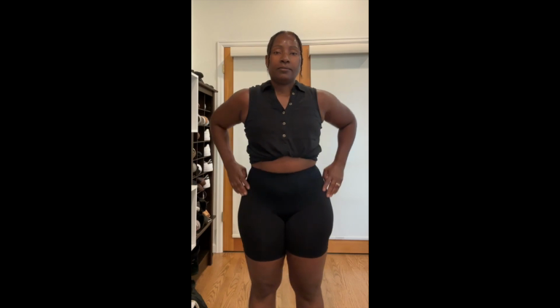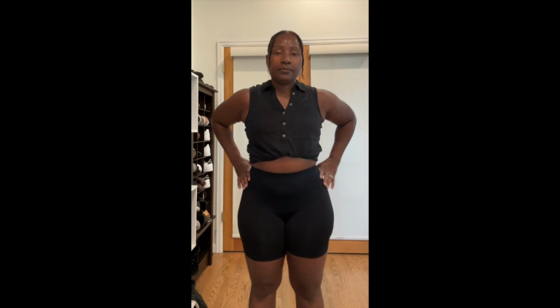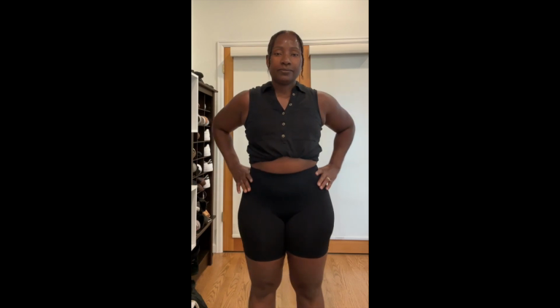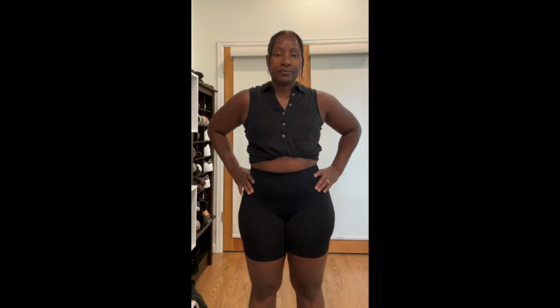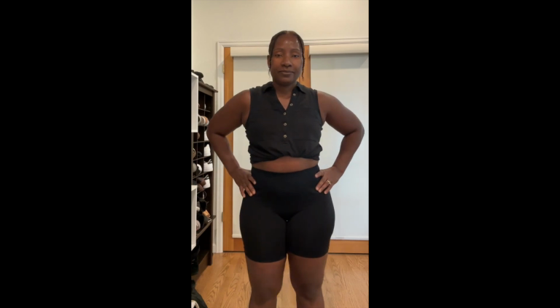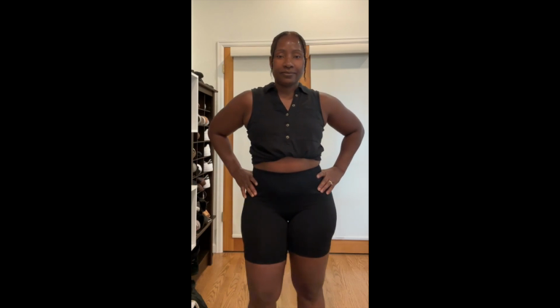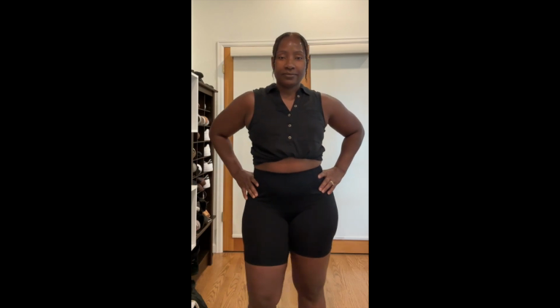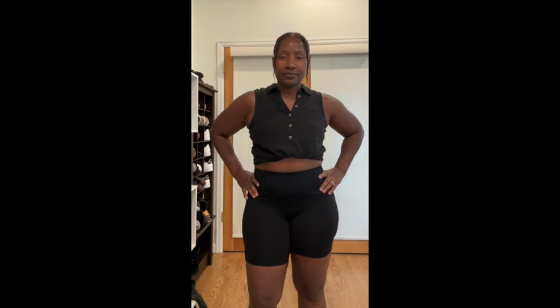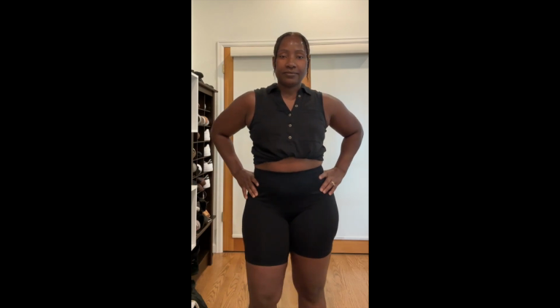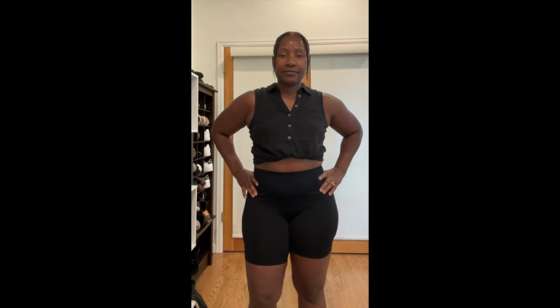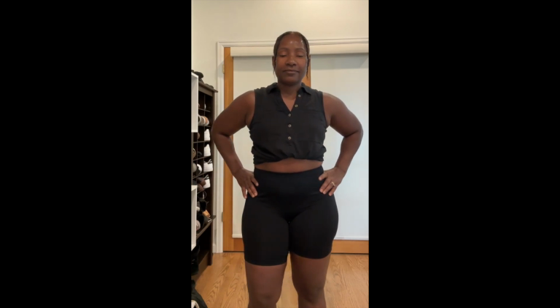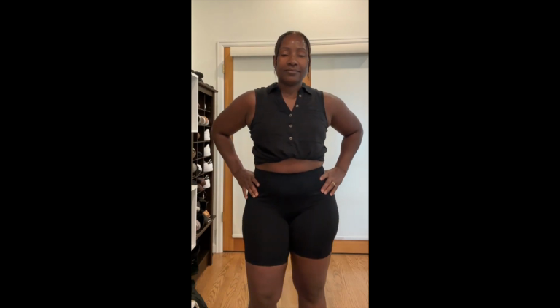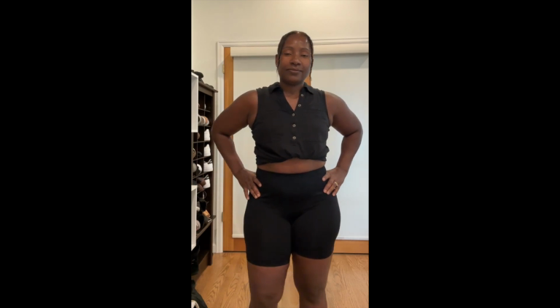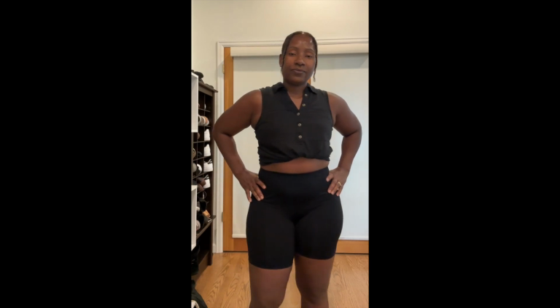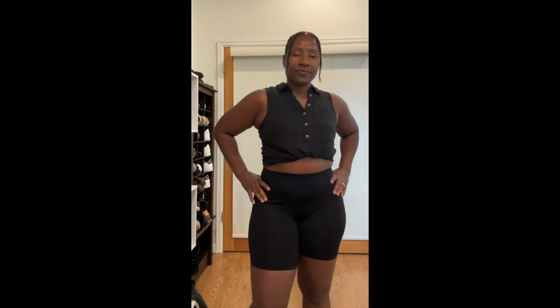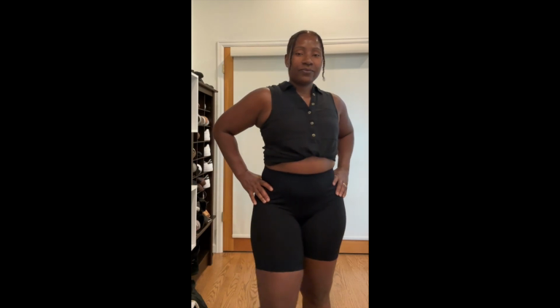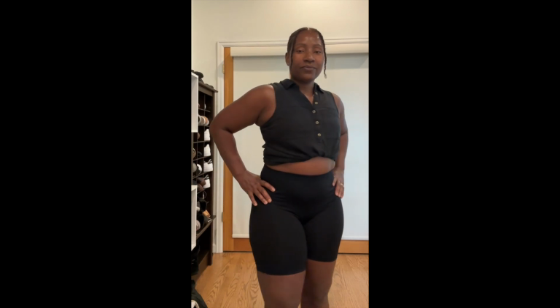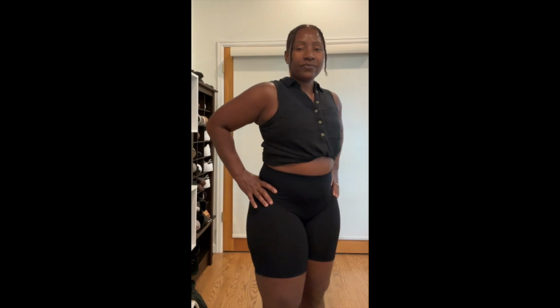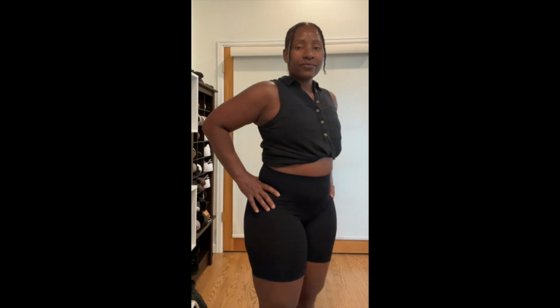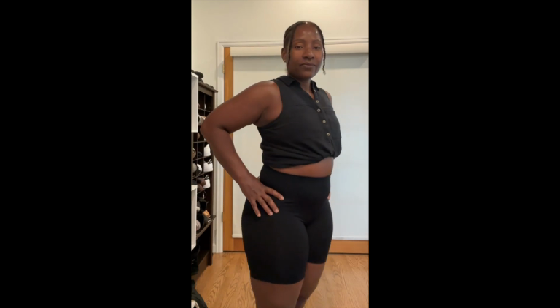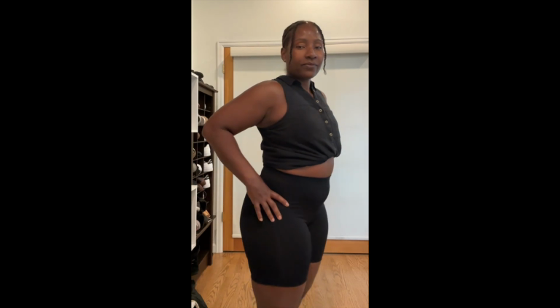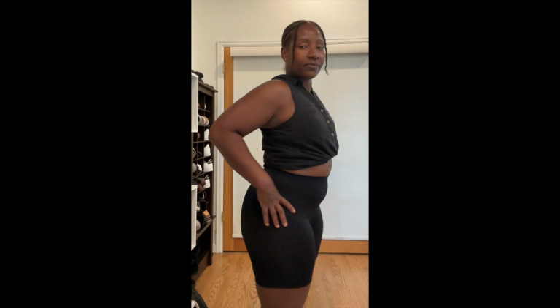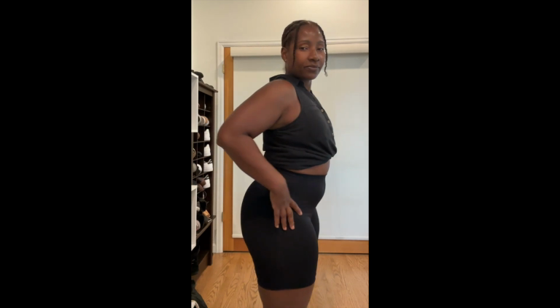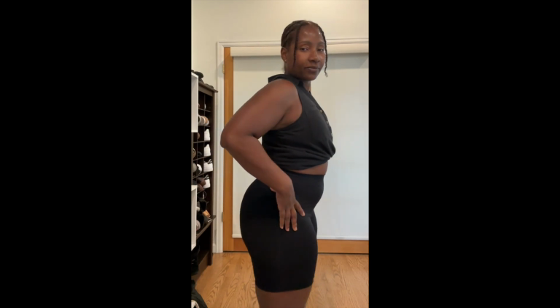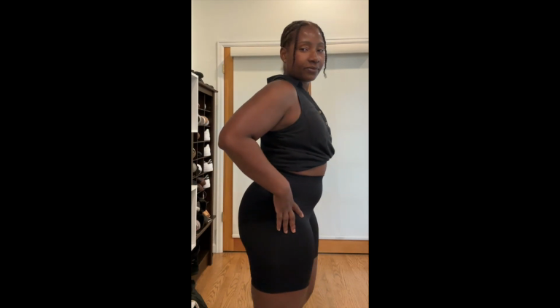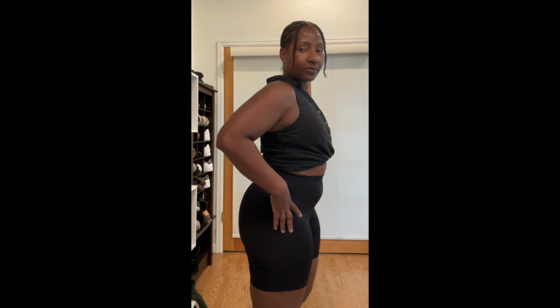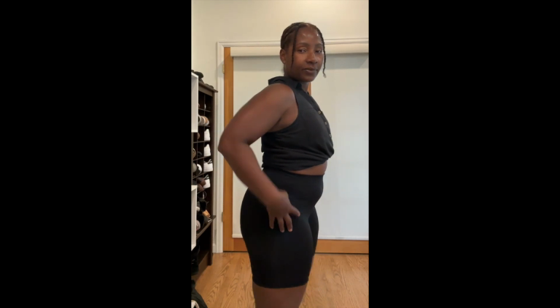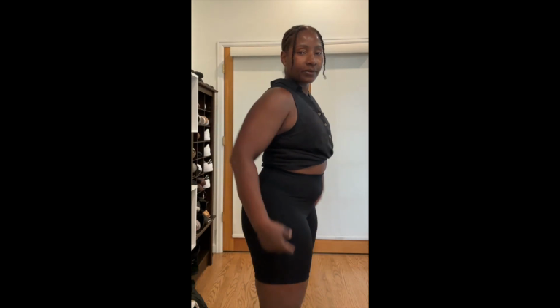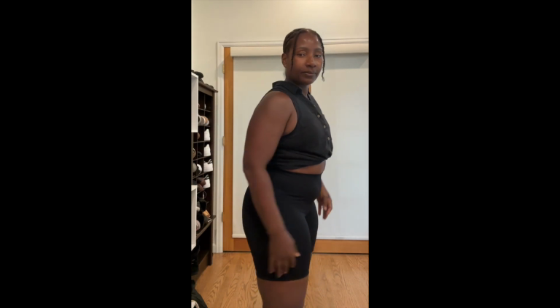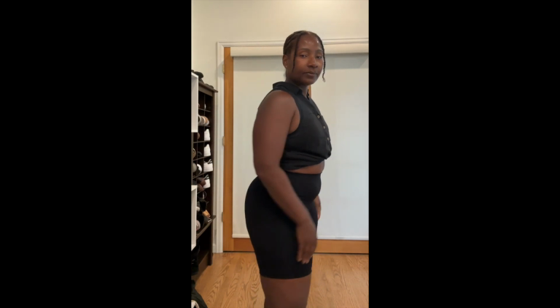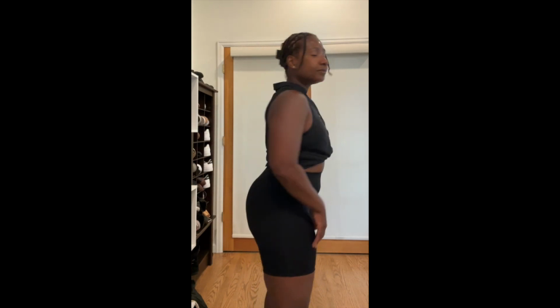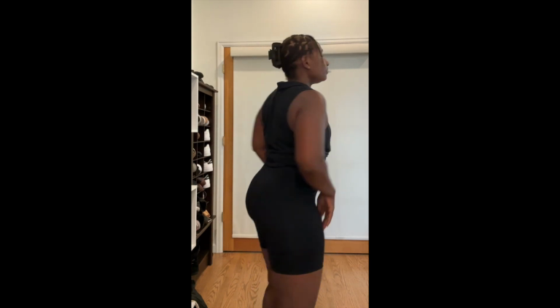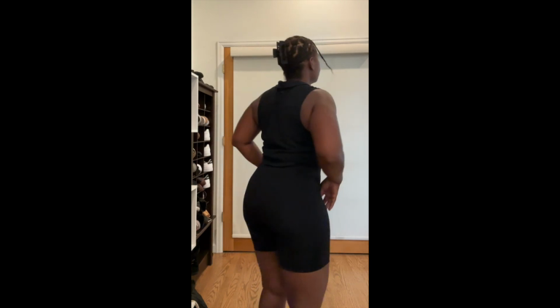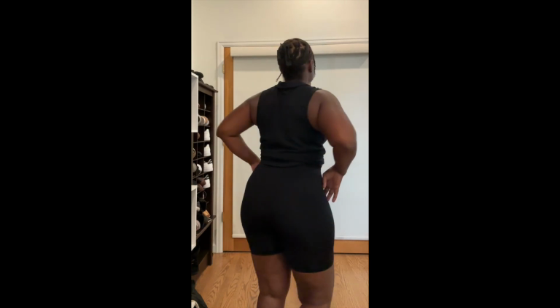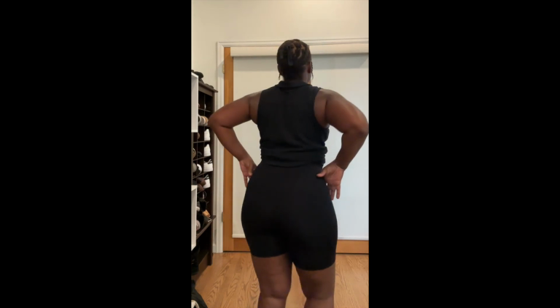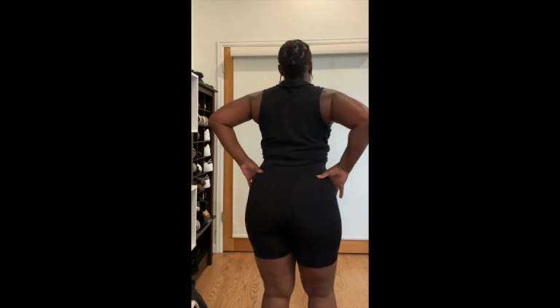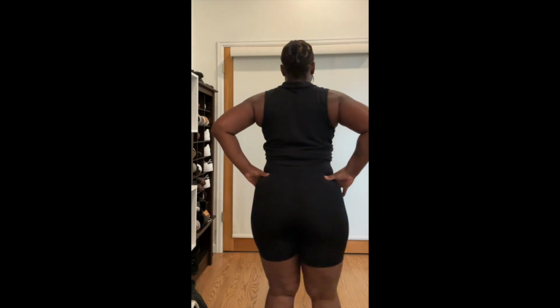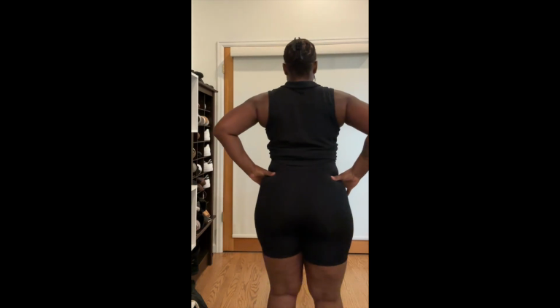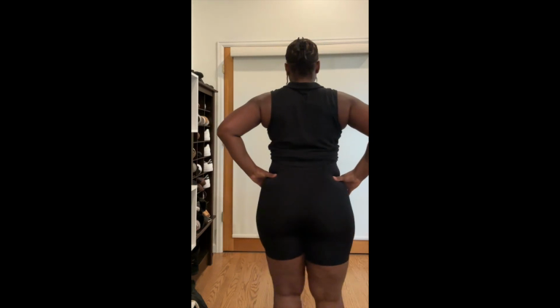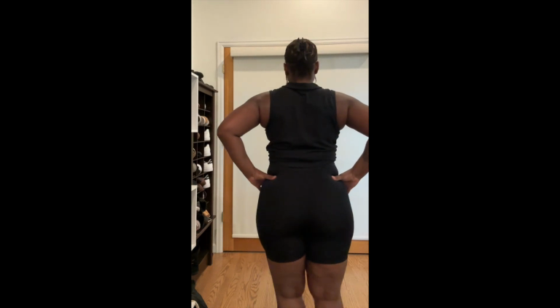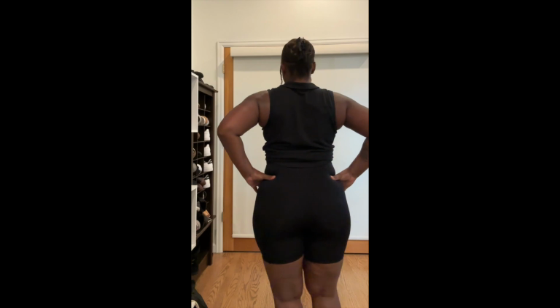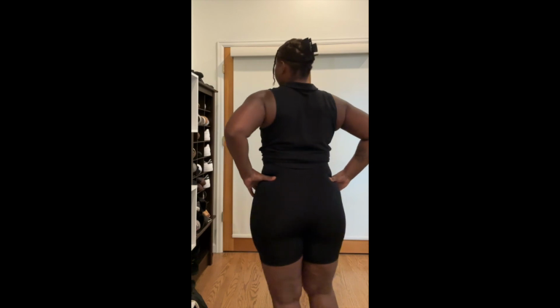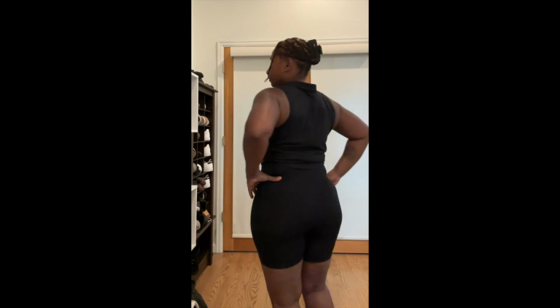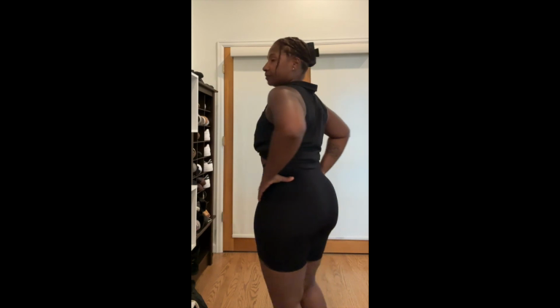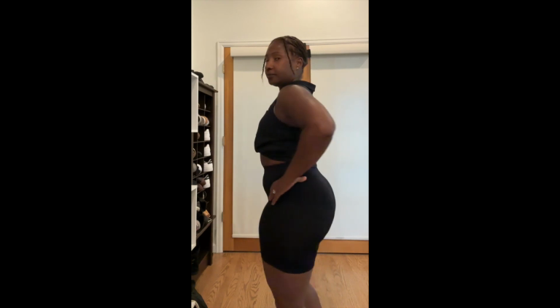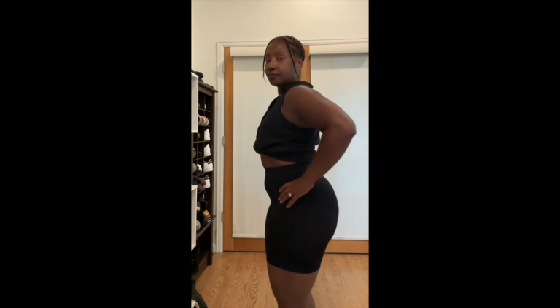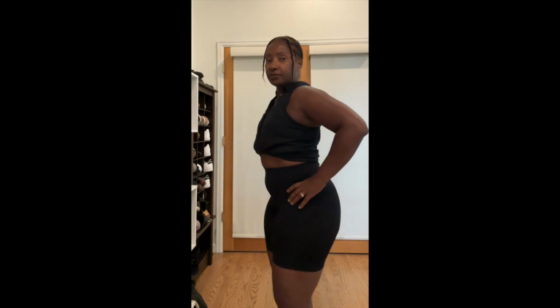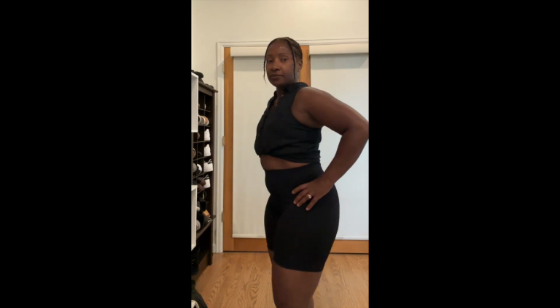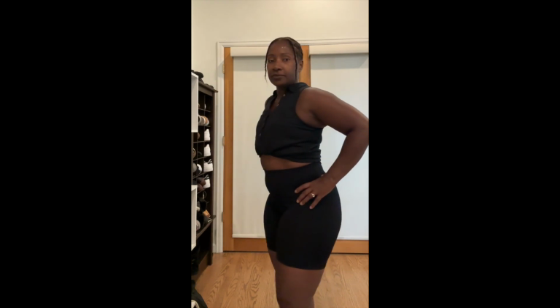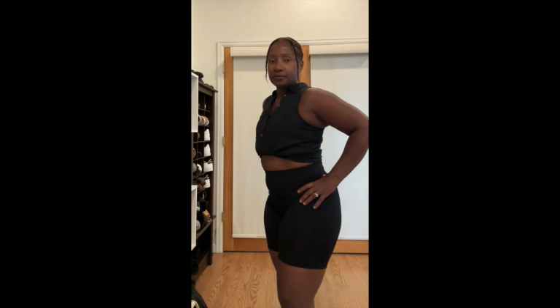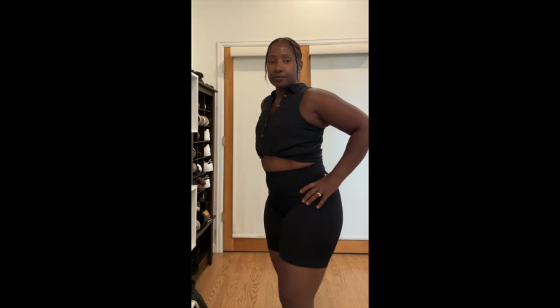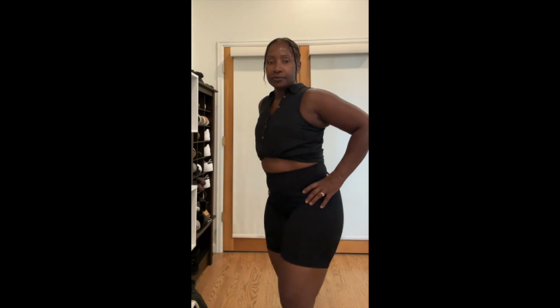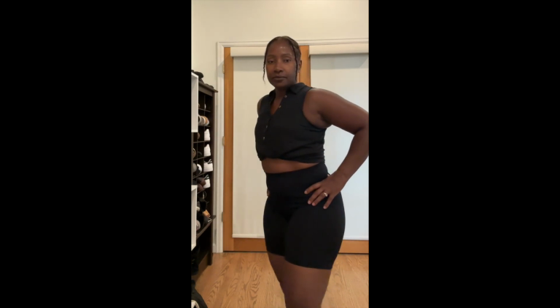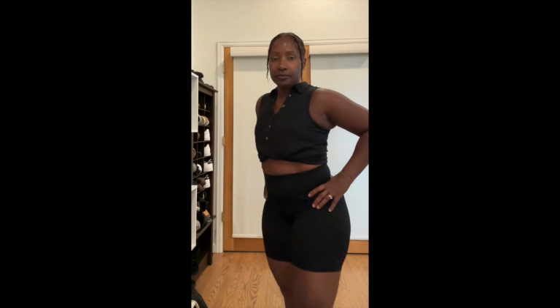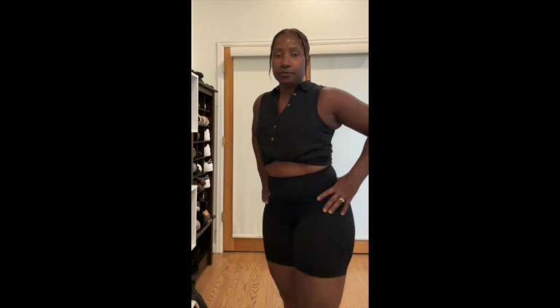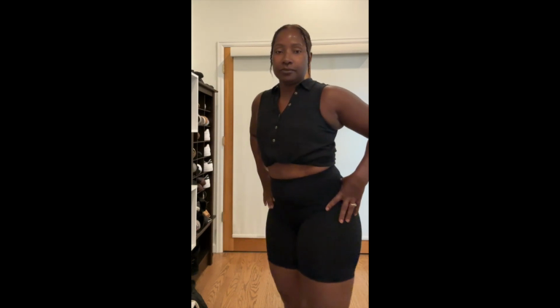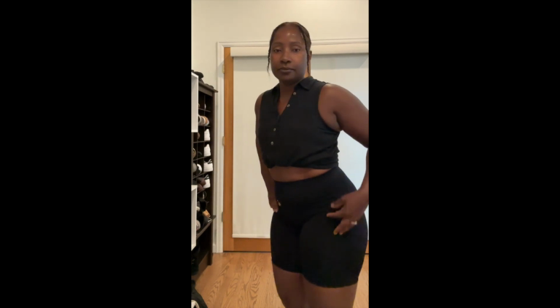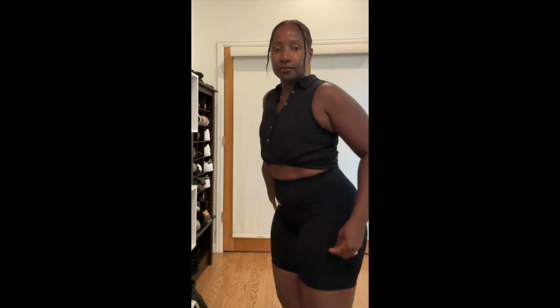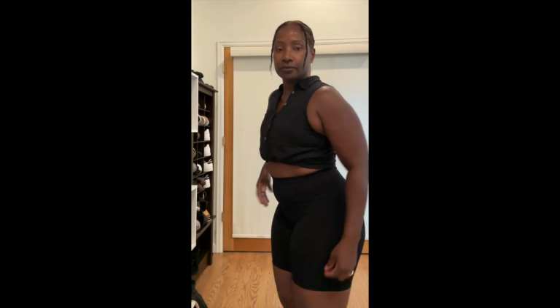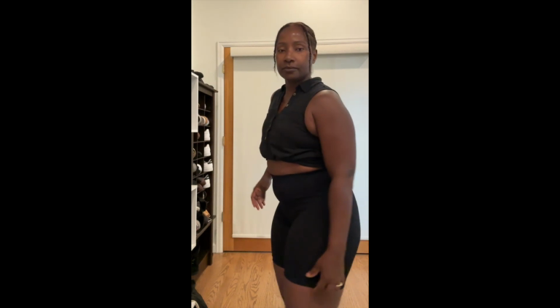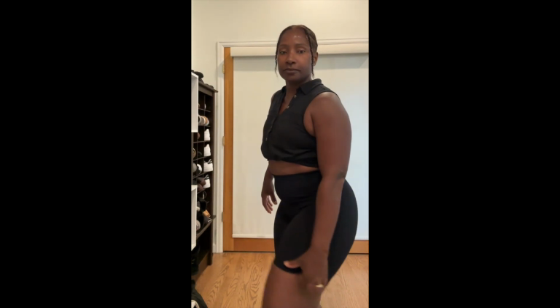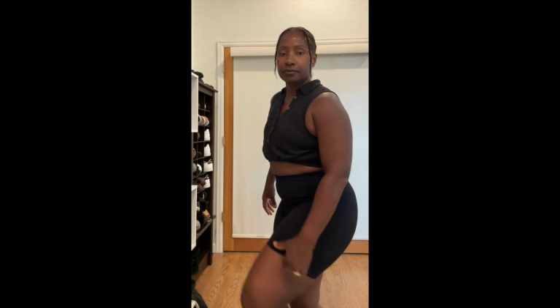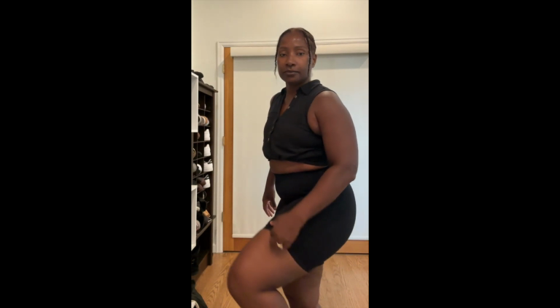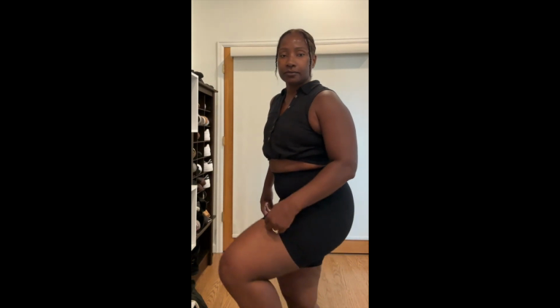I'm loving my Reamphy slip shorts. I find that they run true to size — I got these in an extra large. If you want more support, order down.